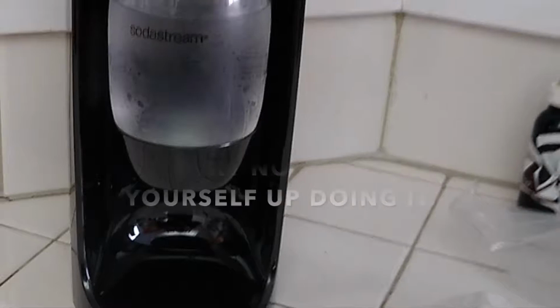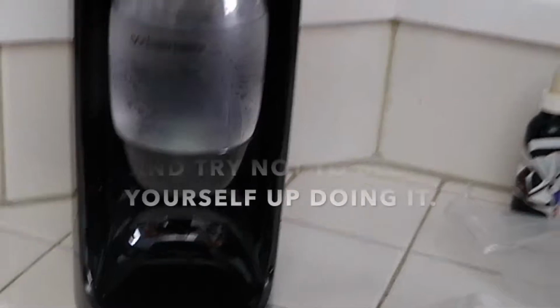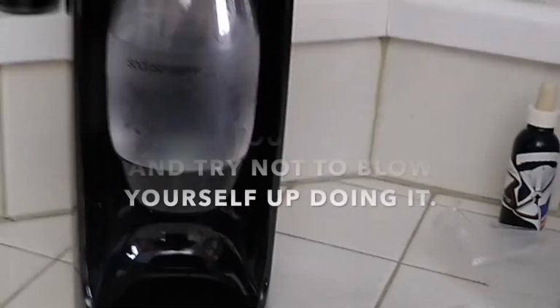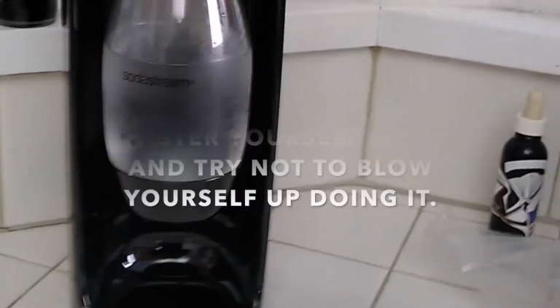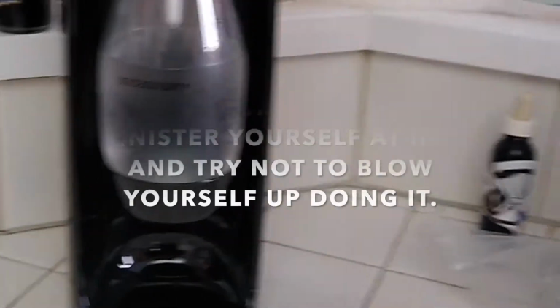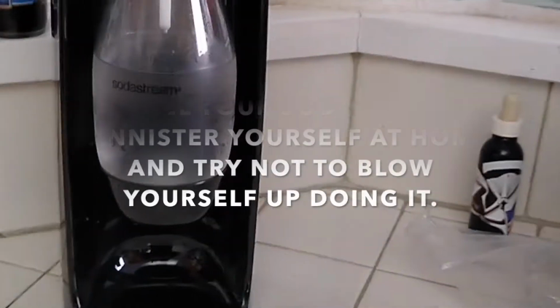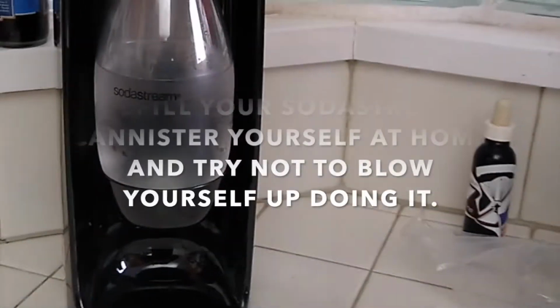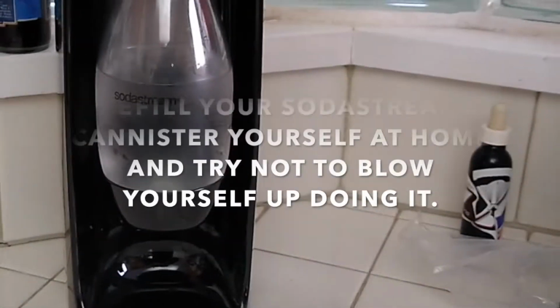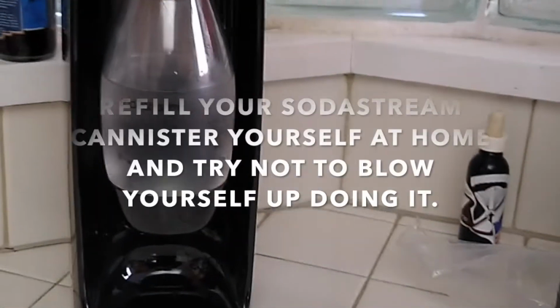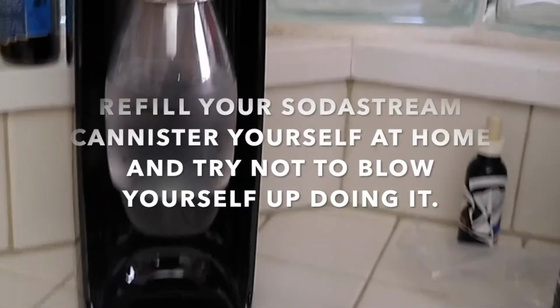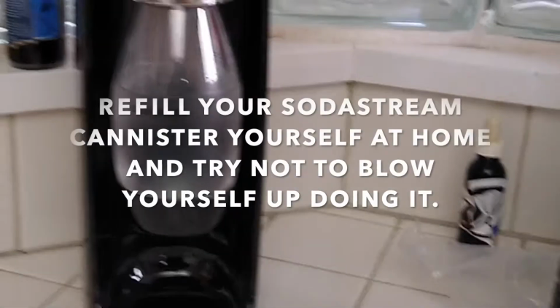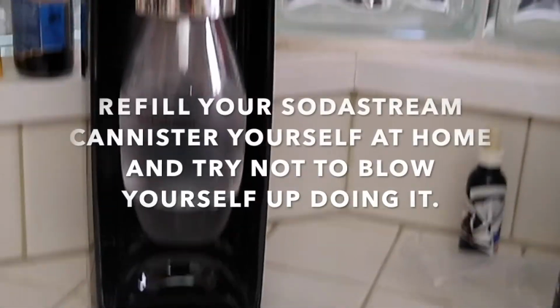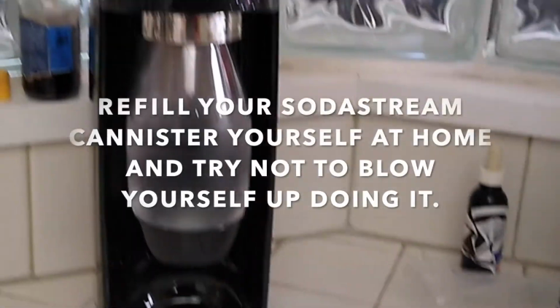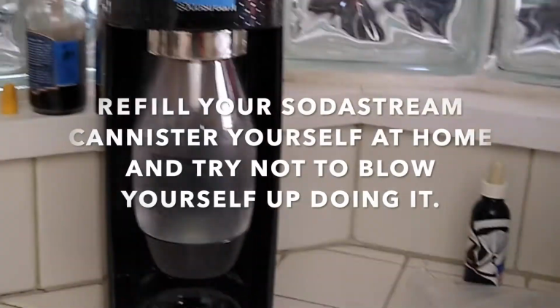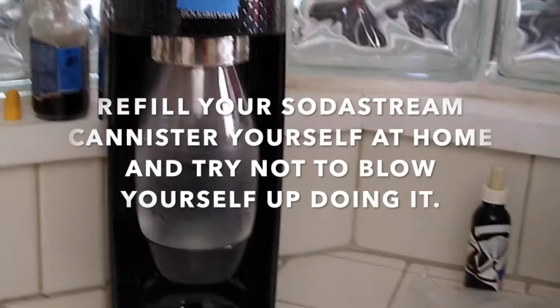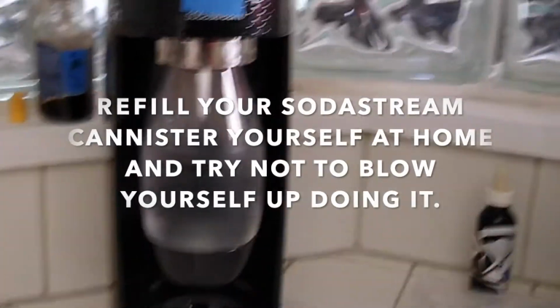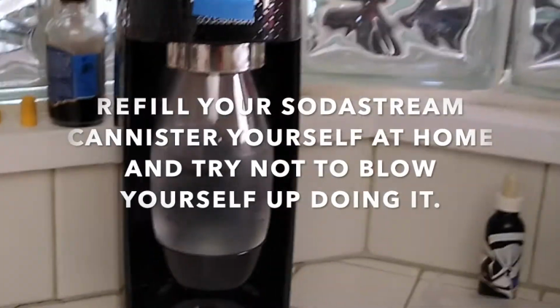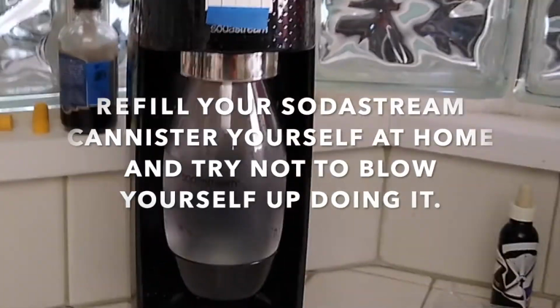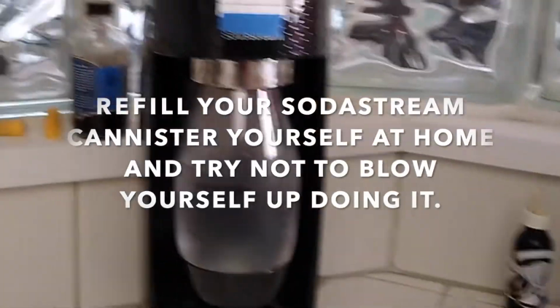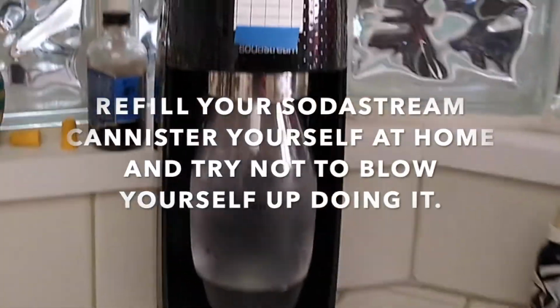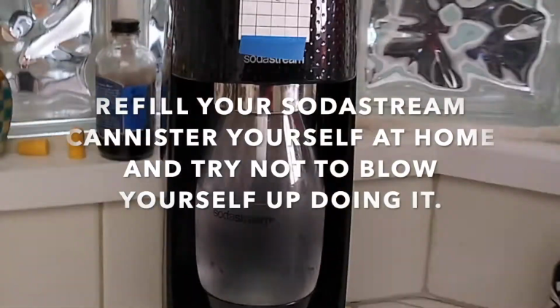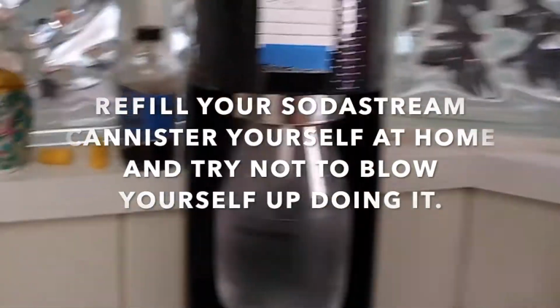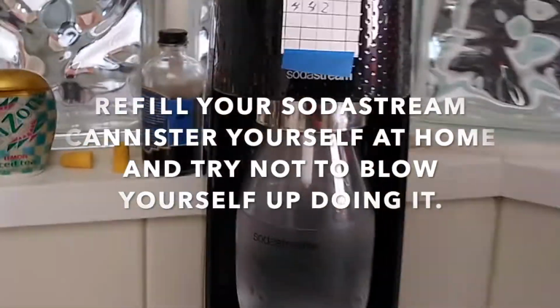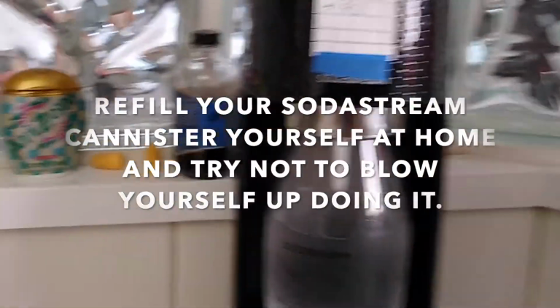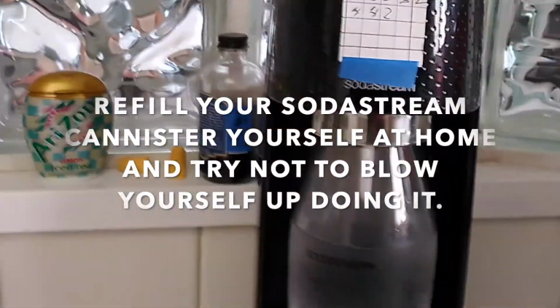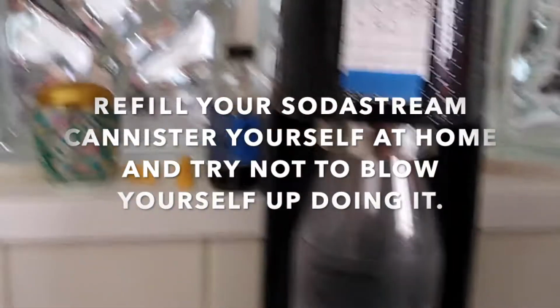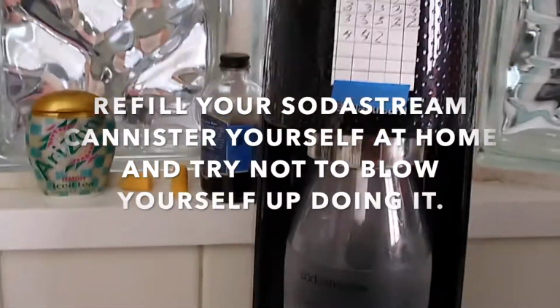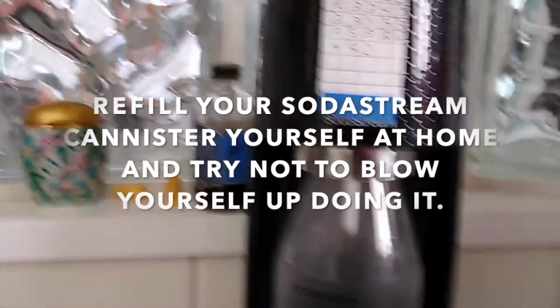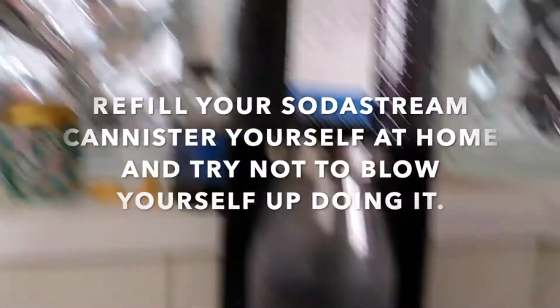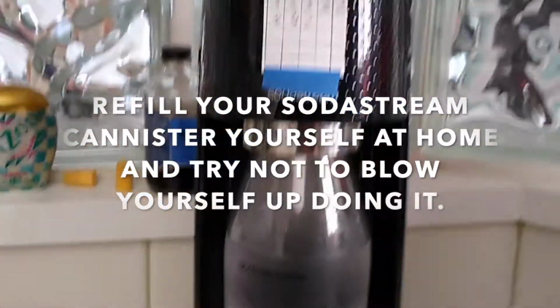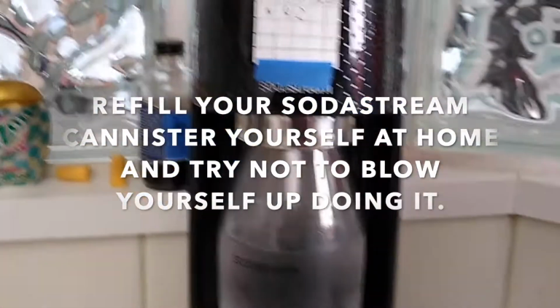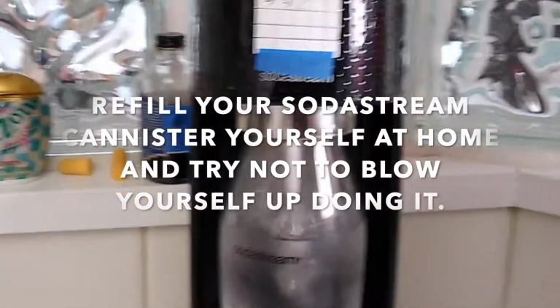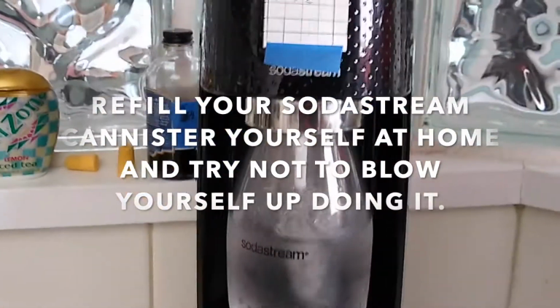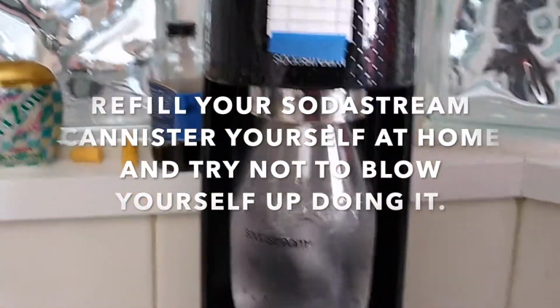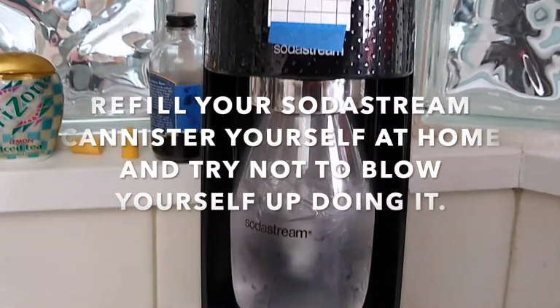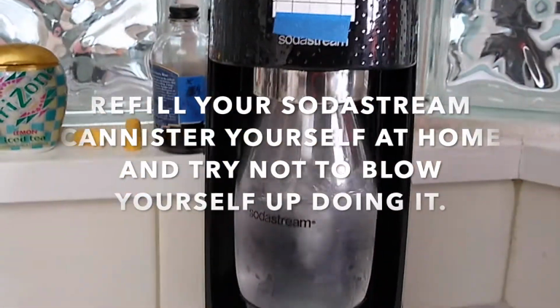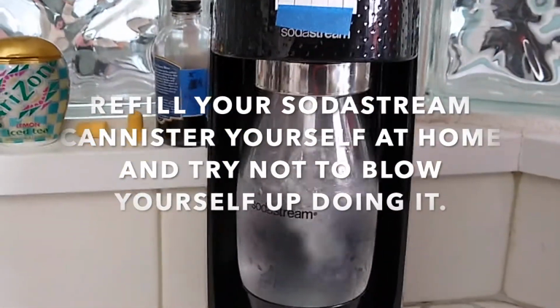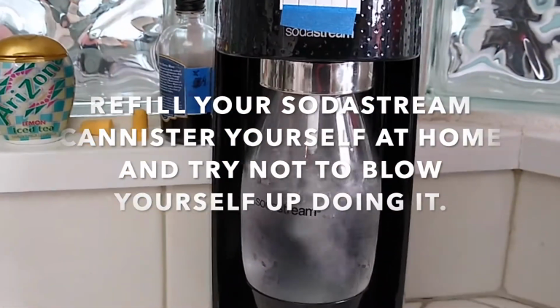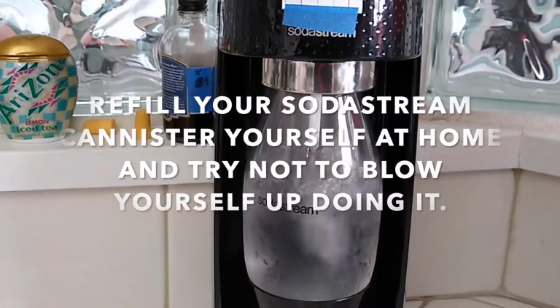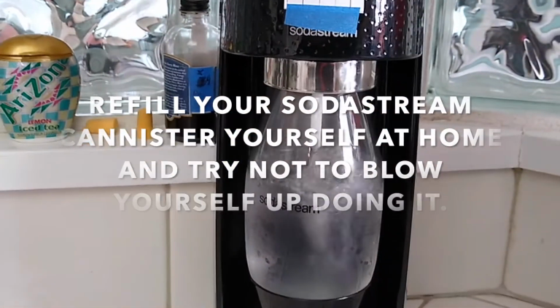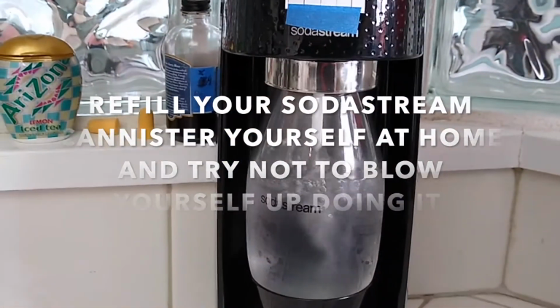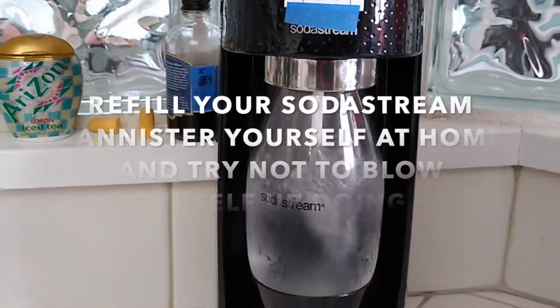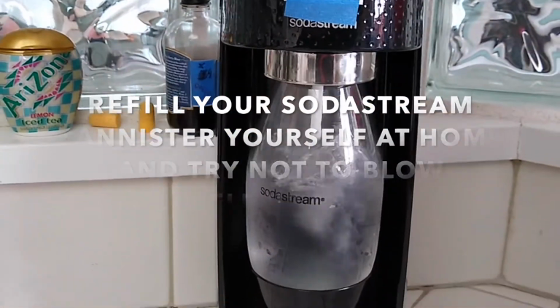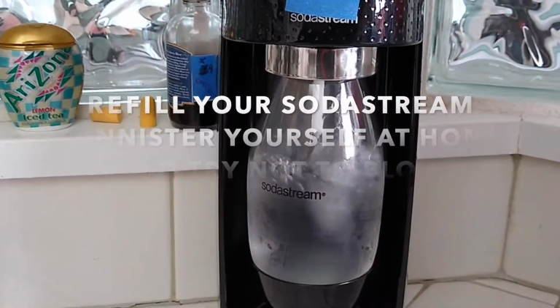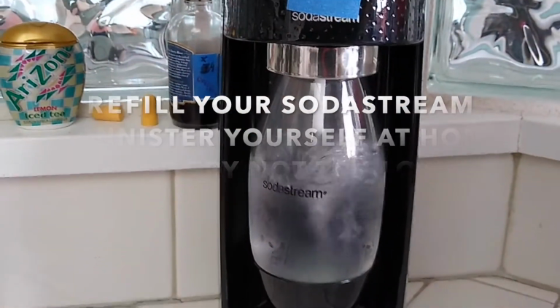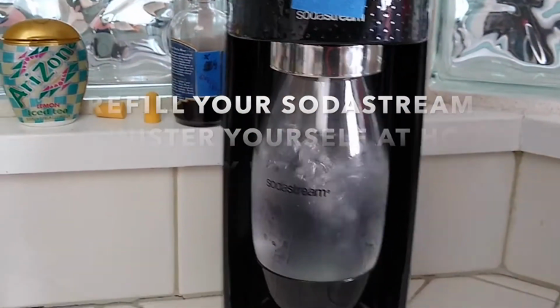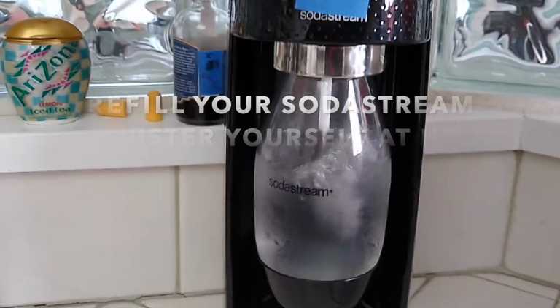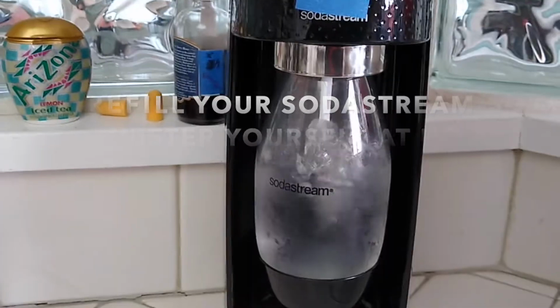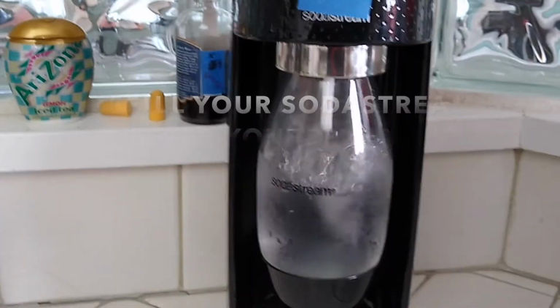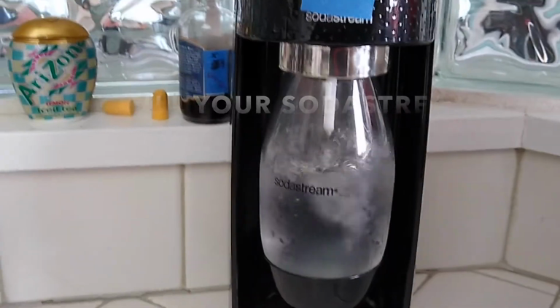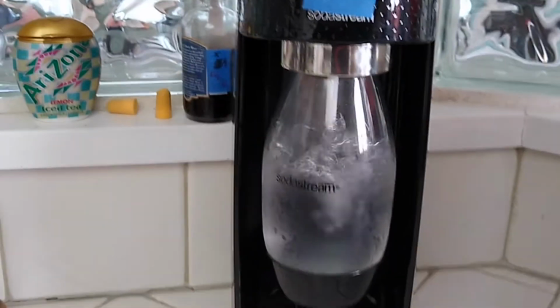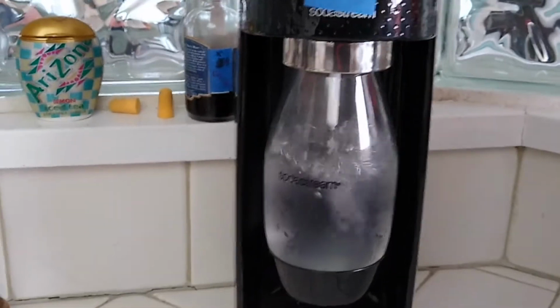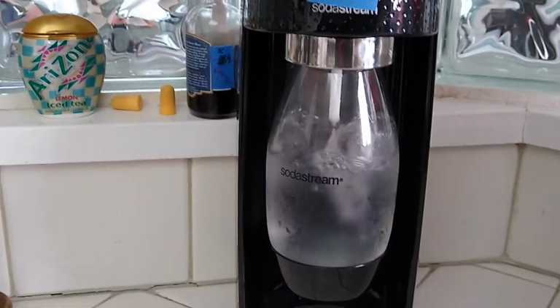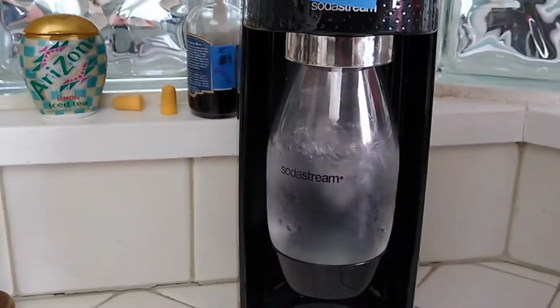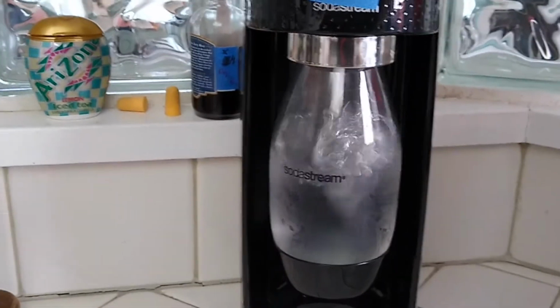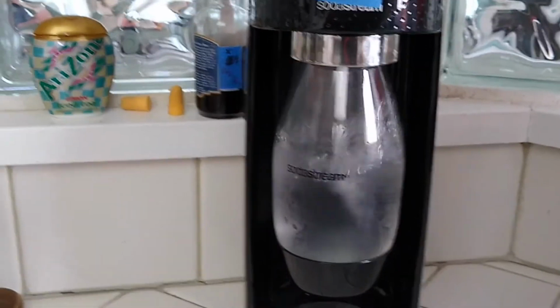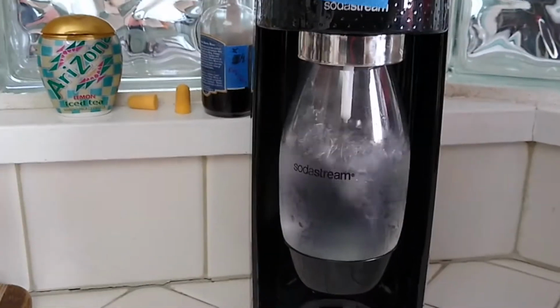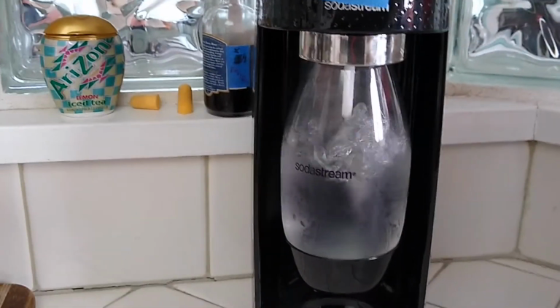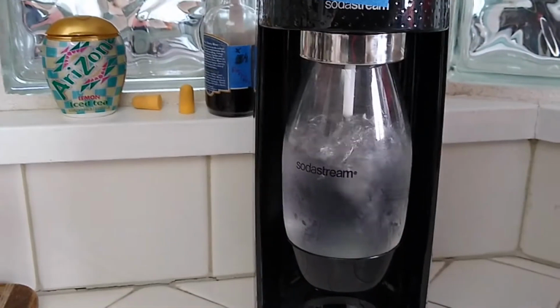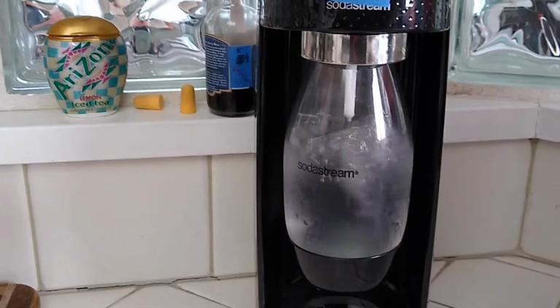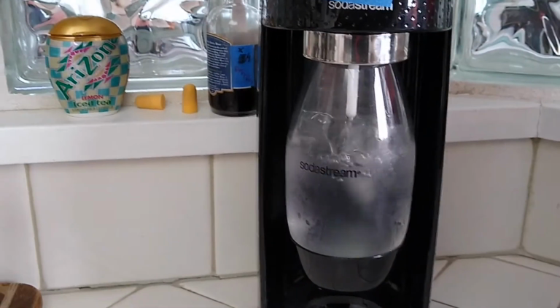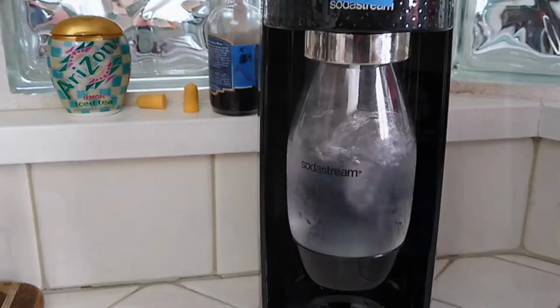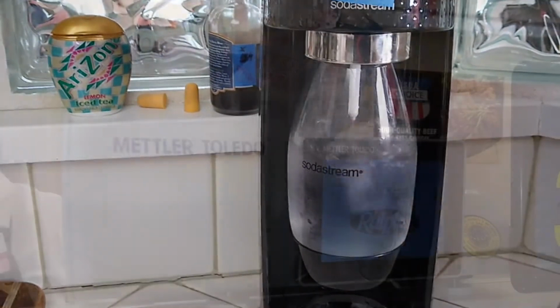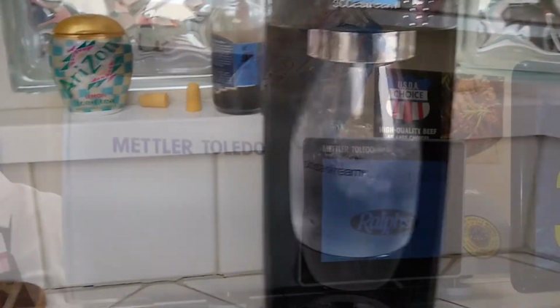When my SodaStream is running out, I head to the grocery store to buy some dry ice and refill it myself. Do this at your own risk.